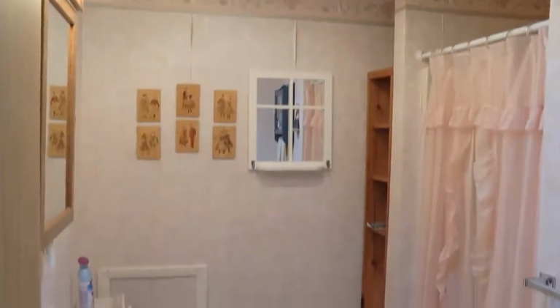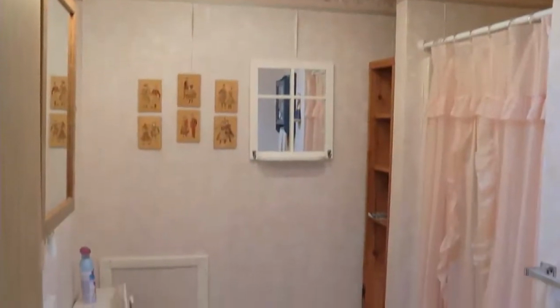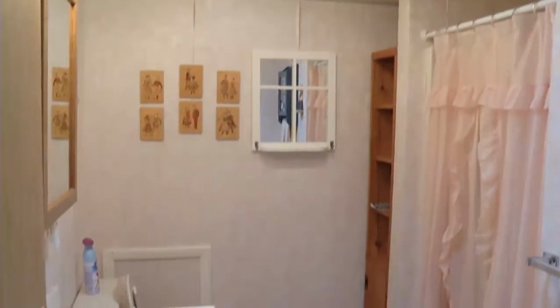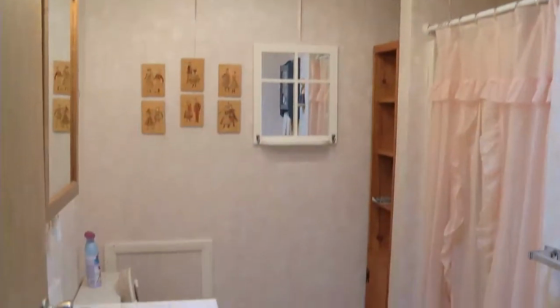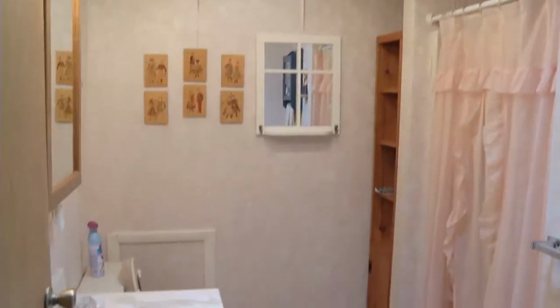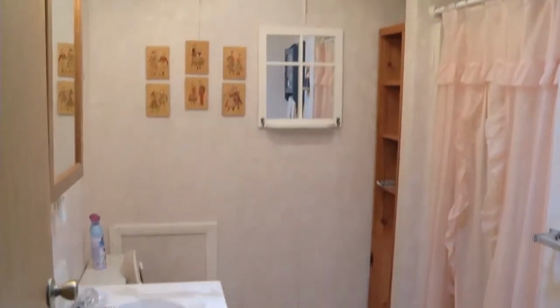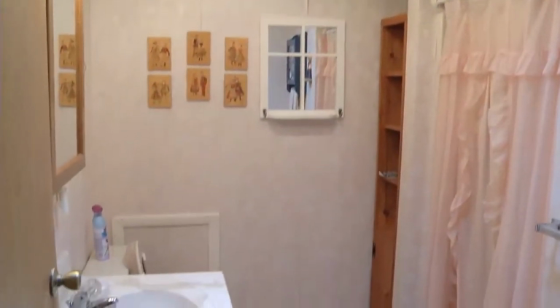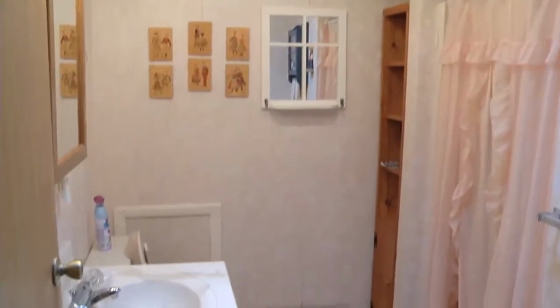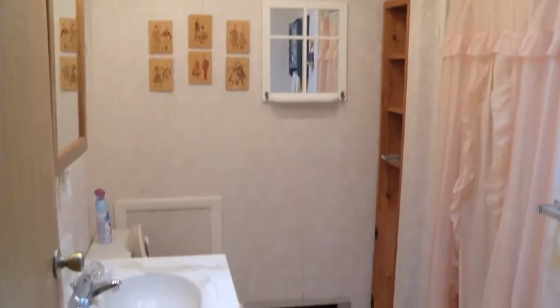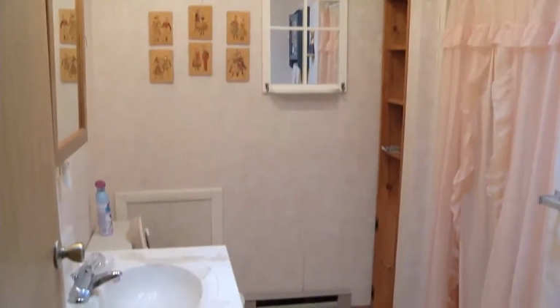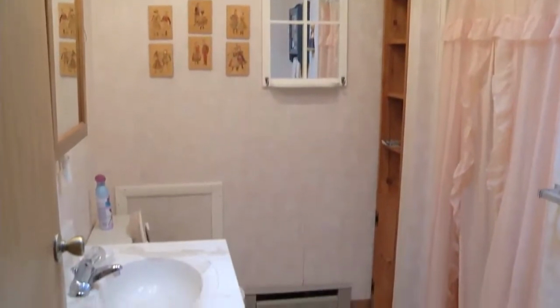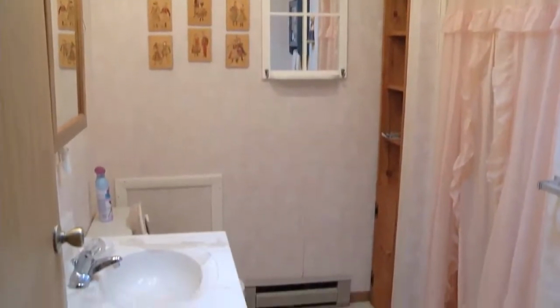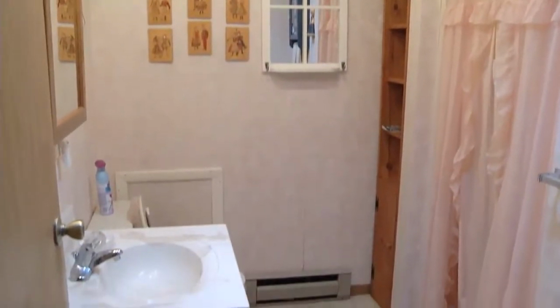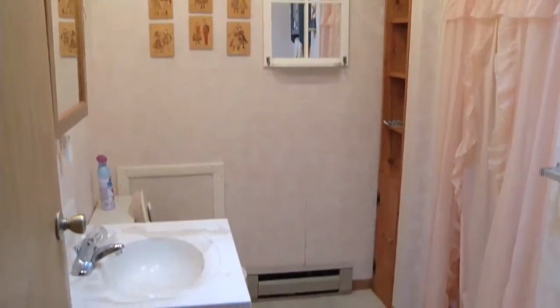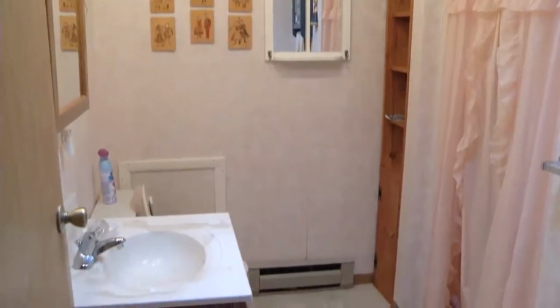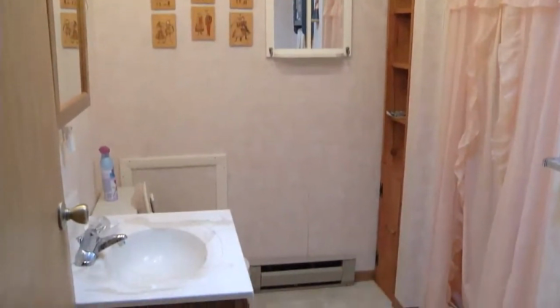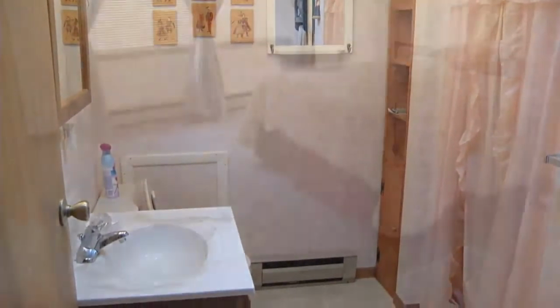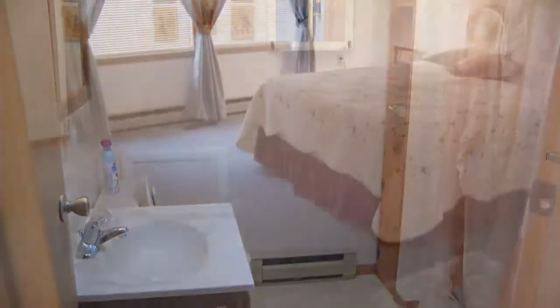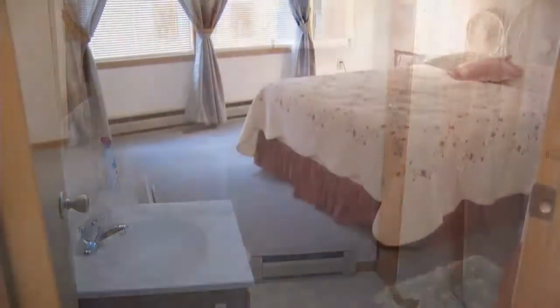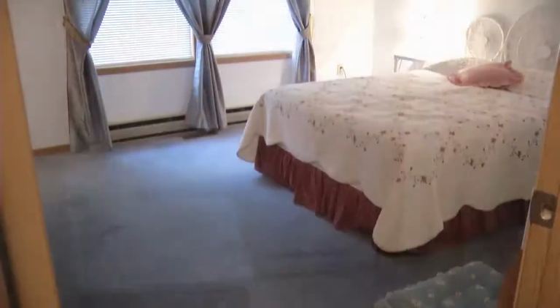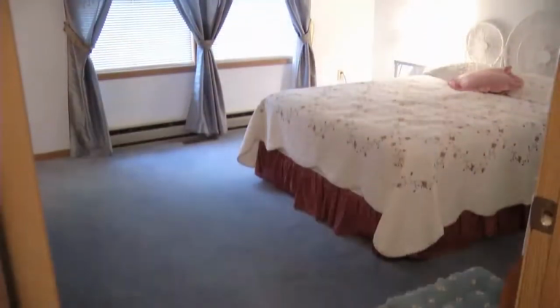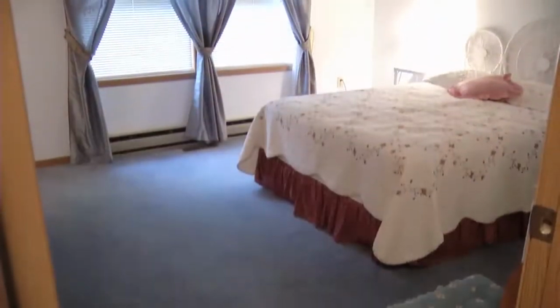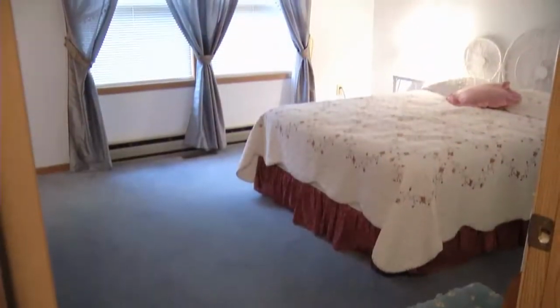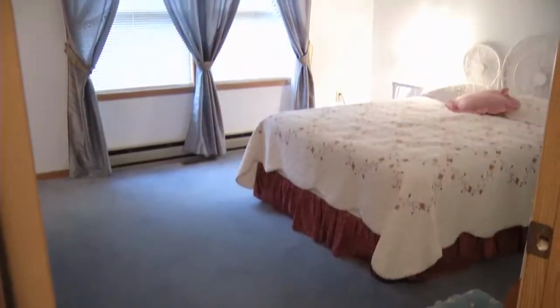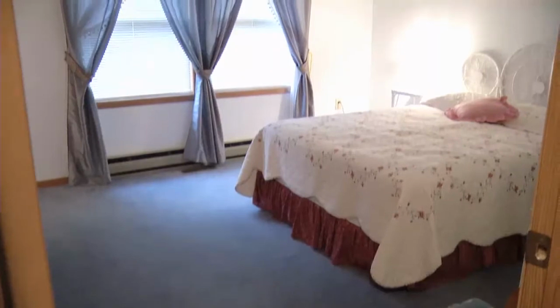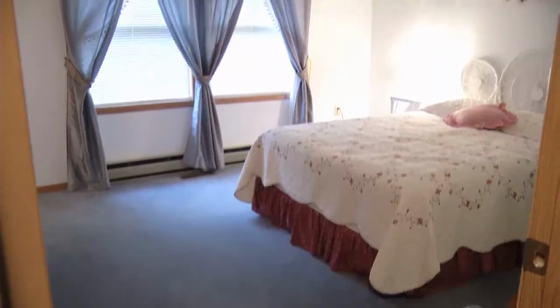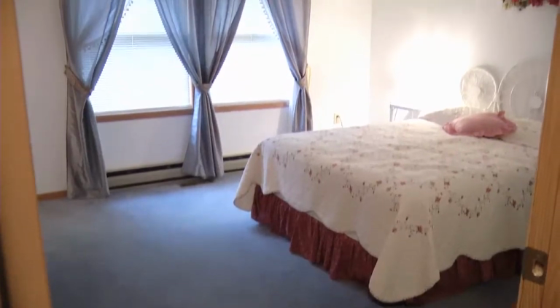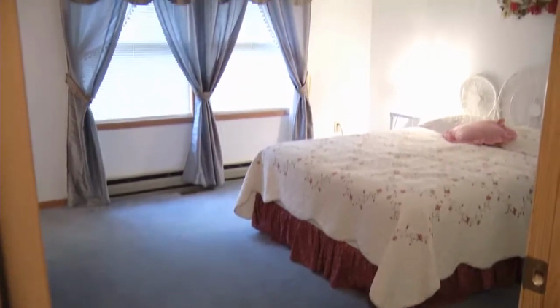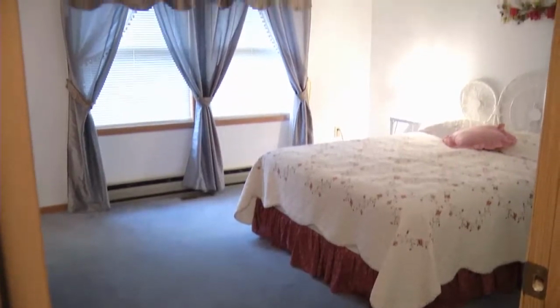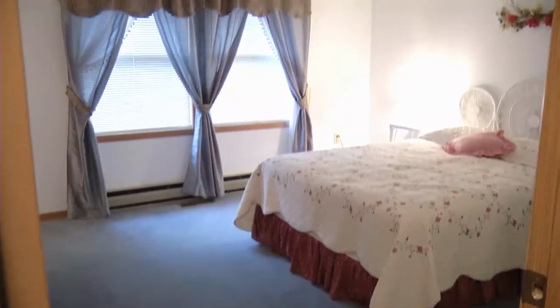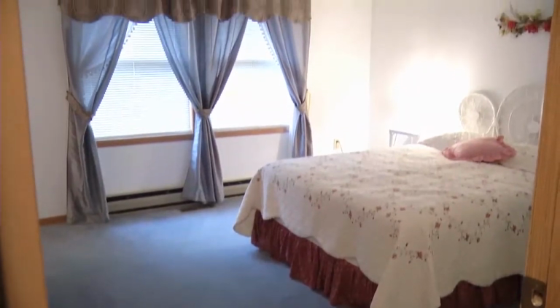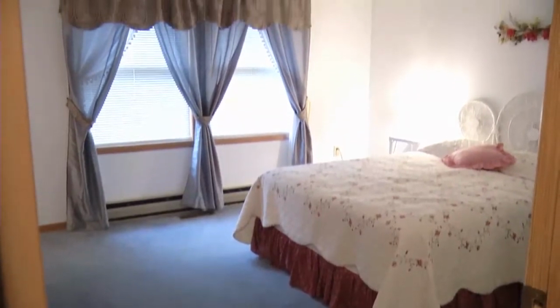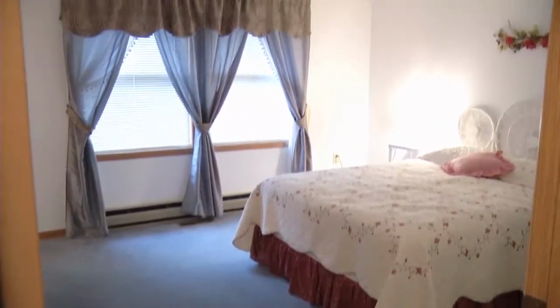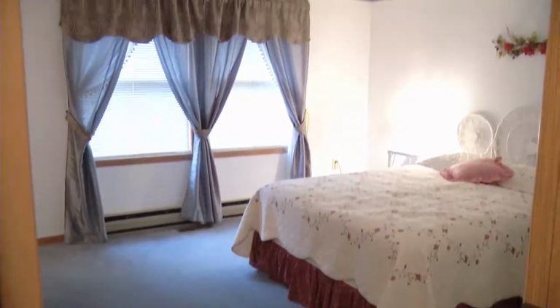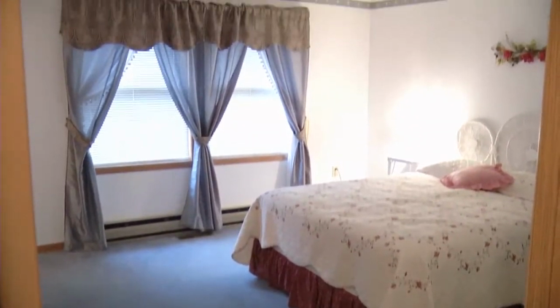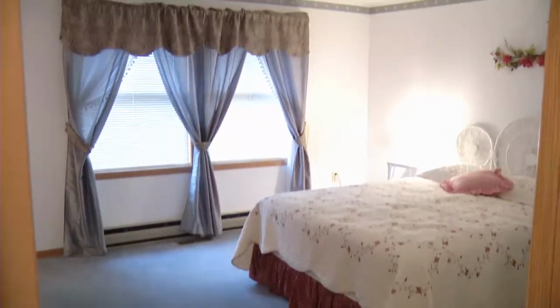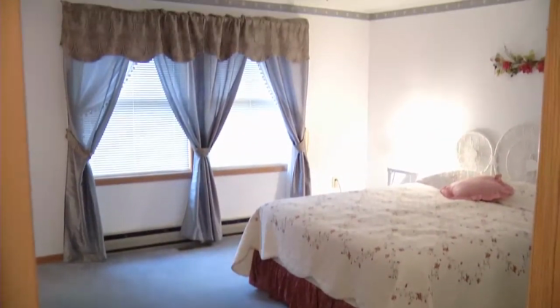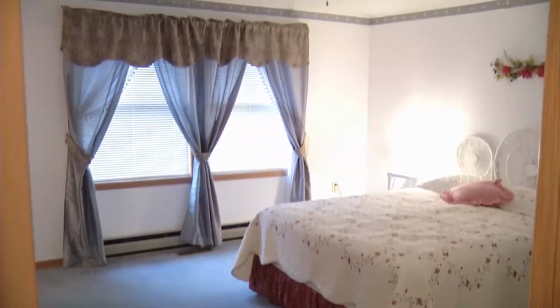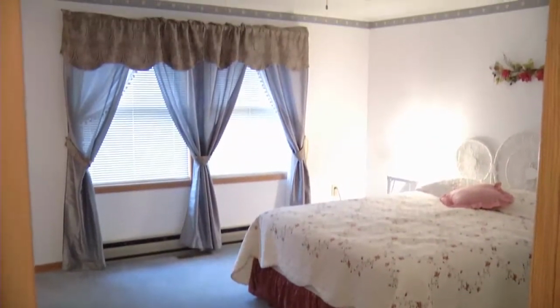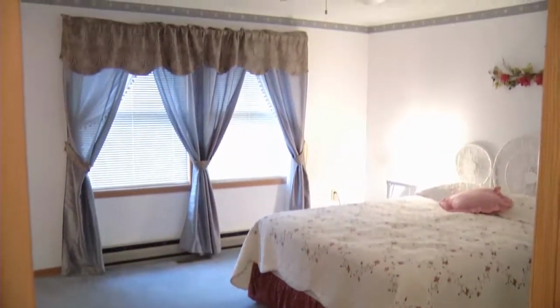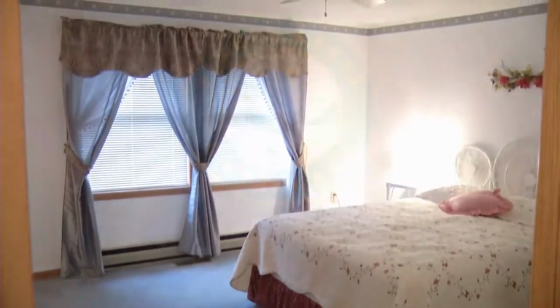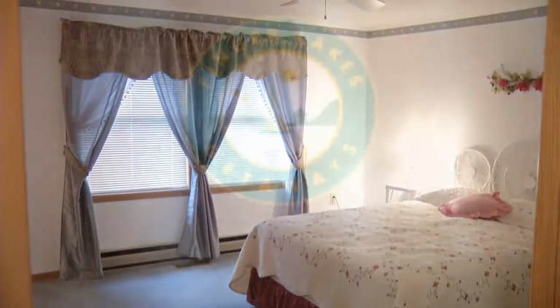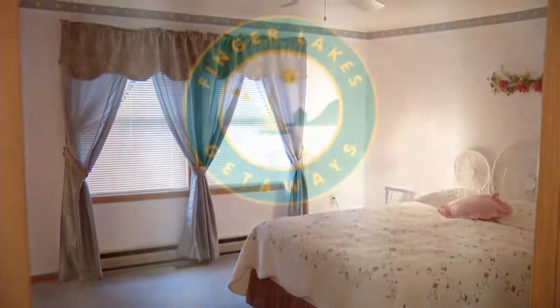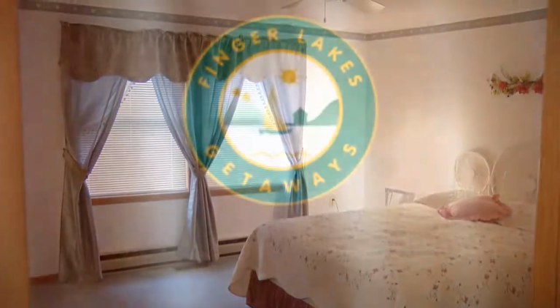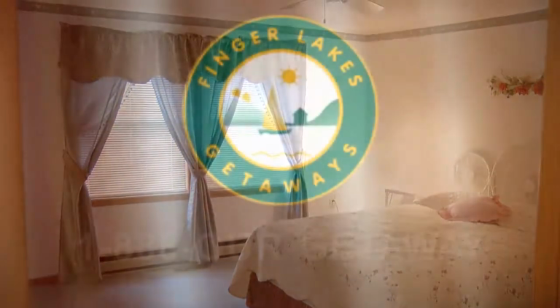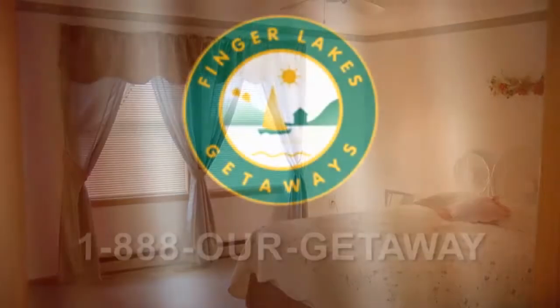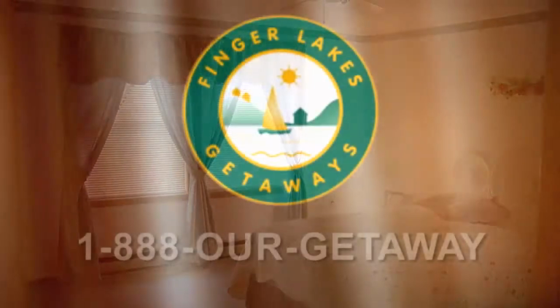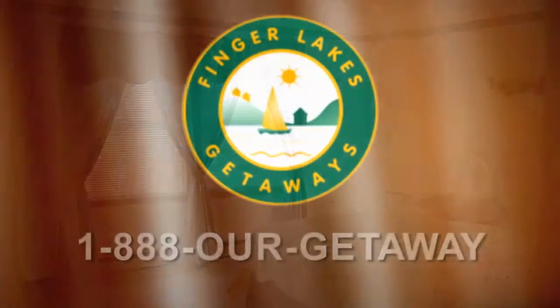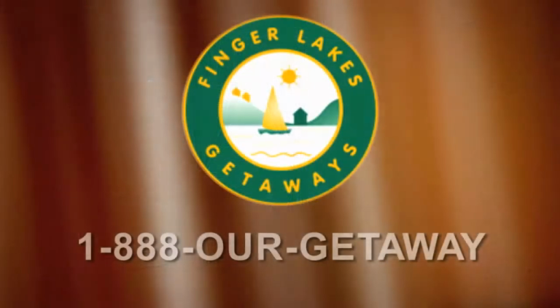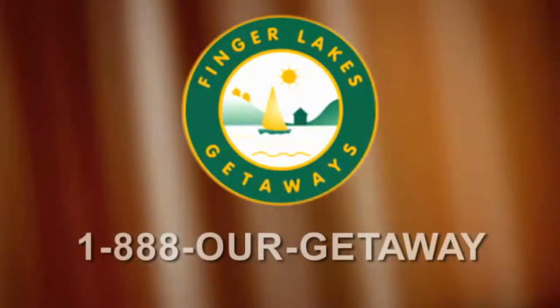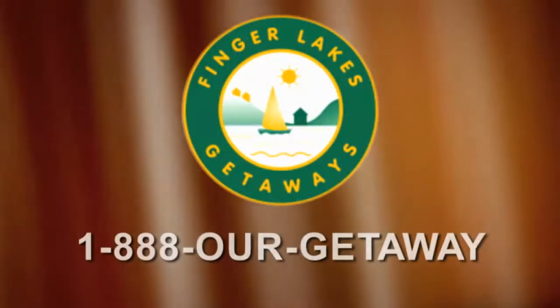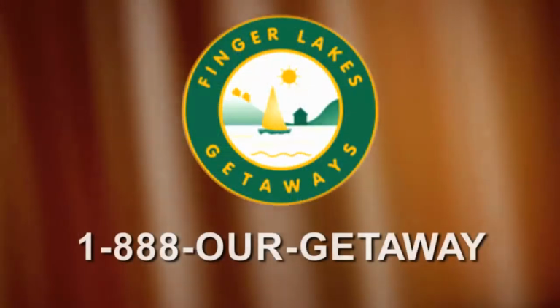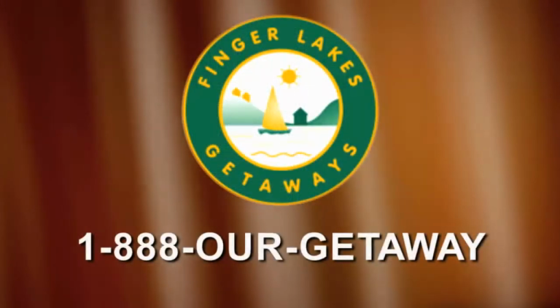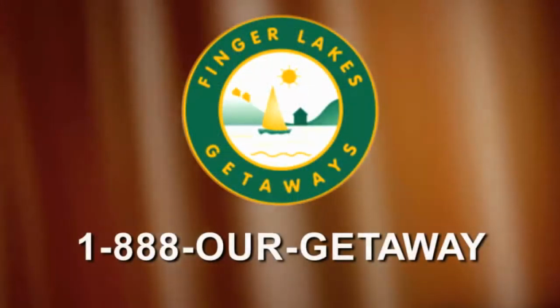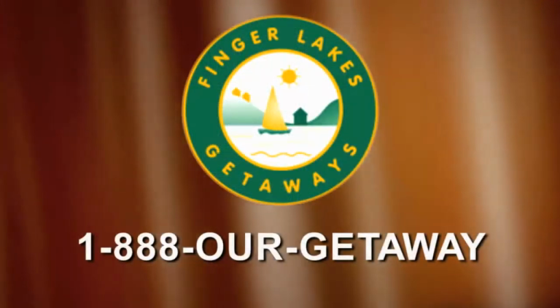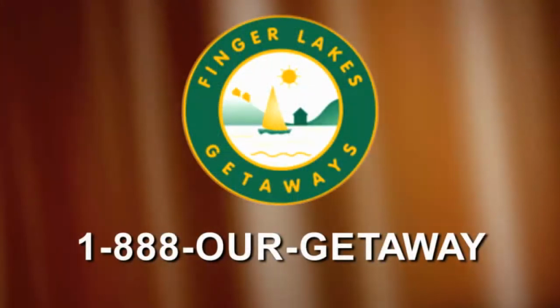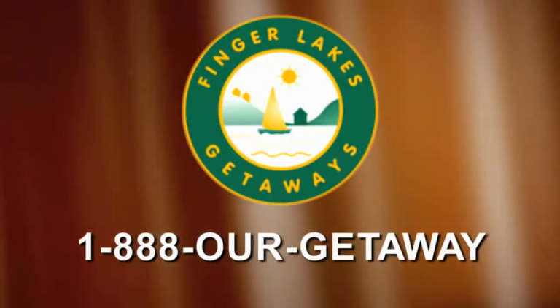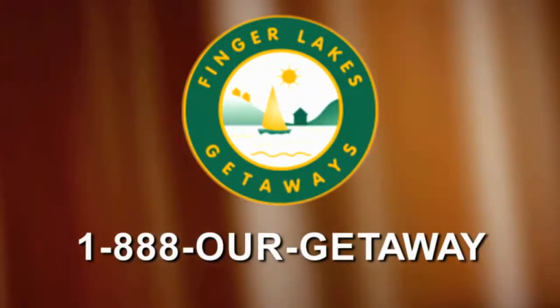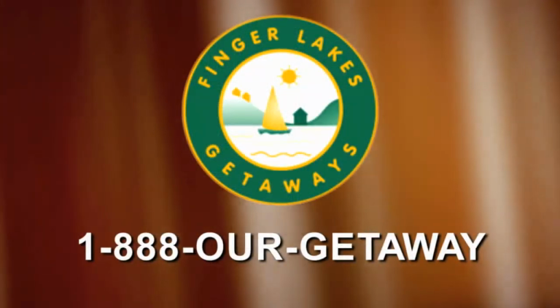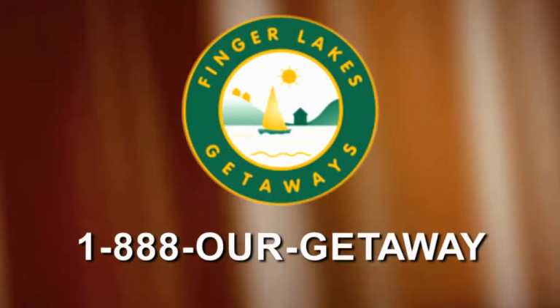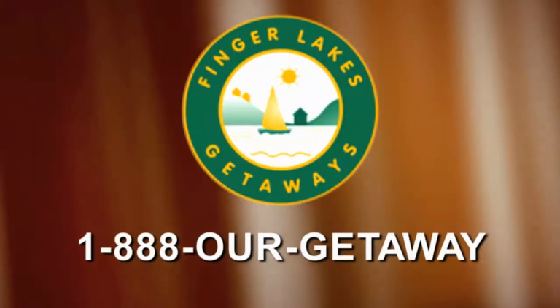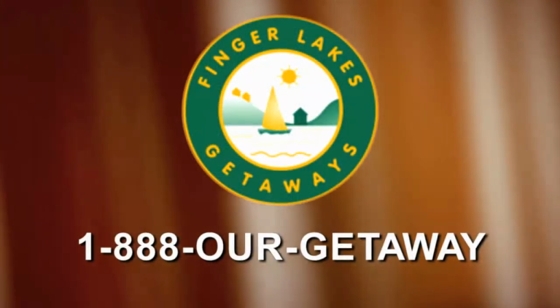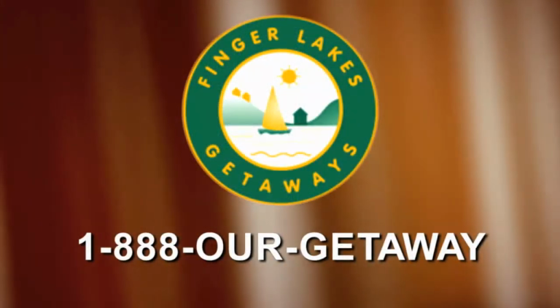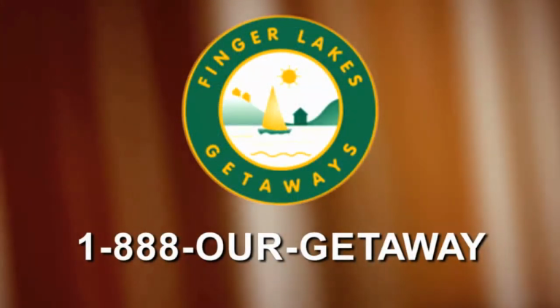Whether you have a few guests or many, this Kewka Lake getaway is perfect for your next vacation. Call Finger Lakes Getaways today.